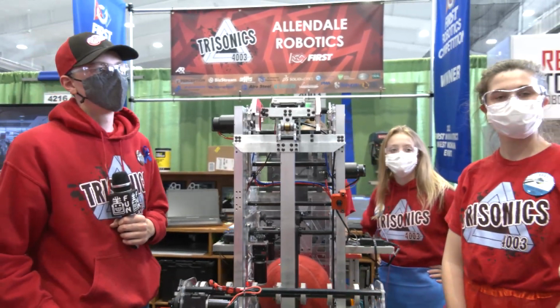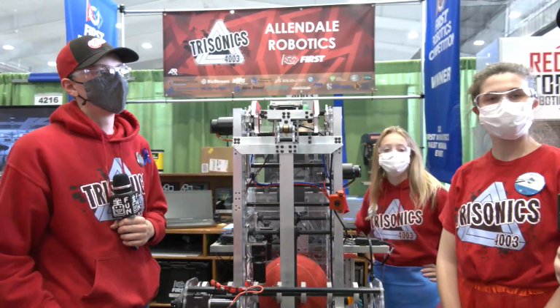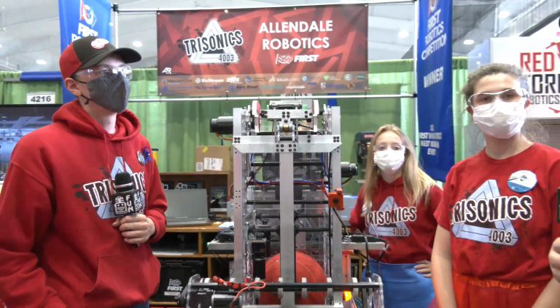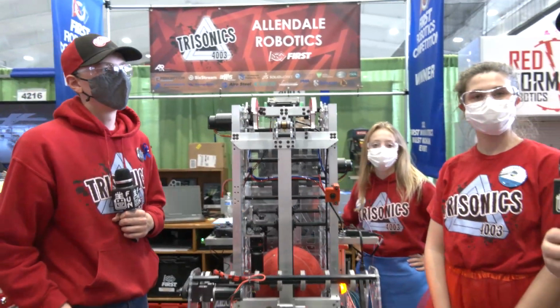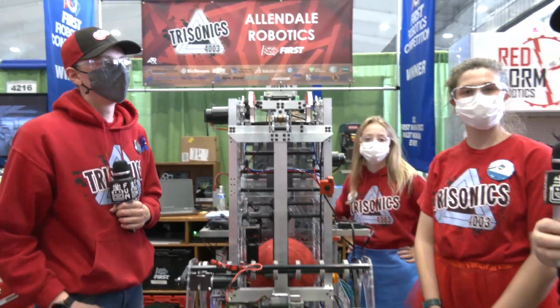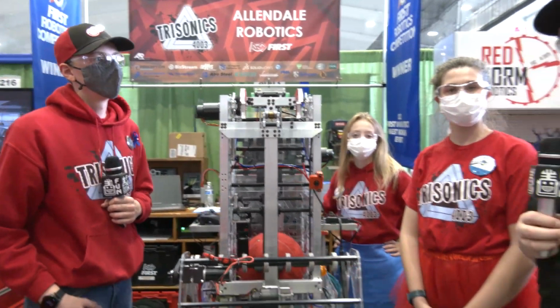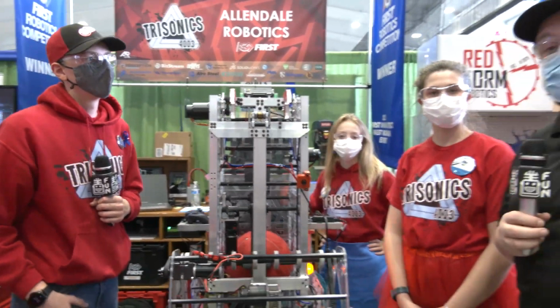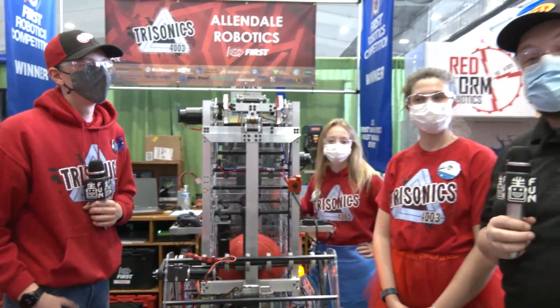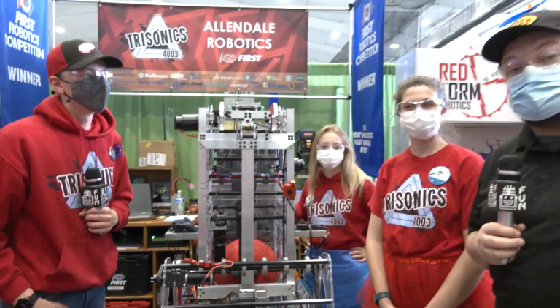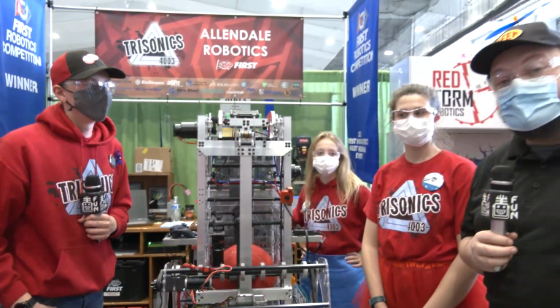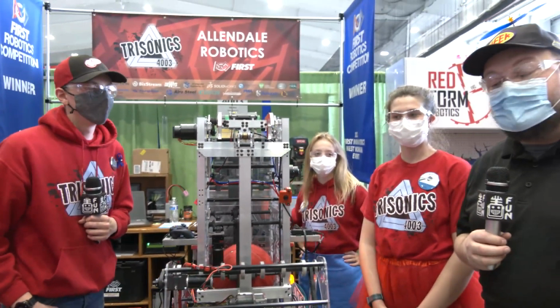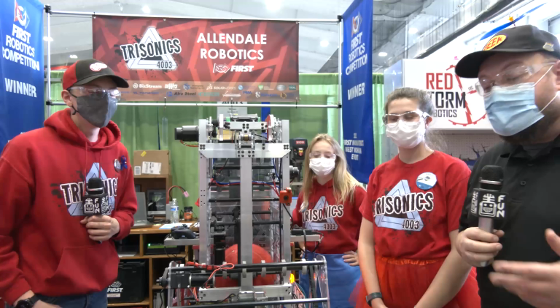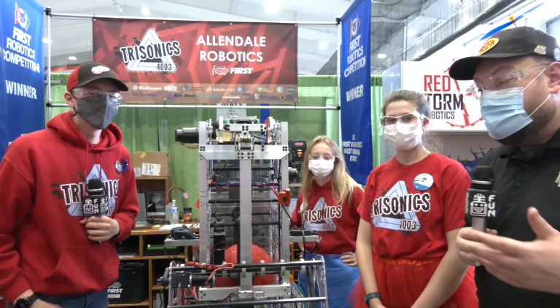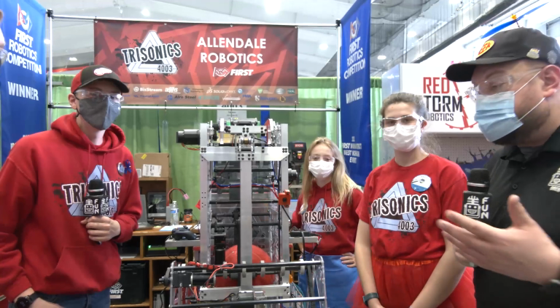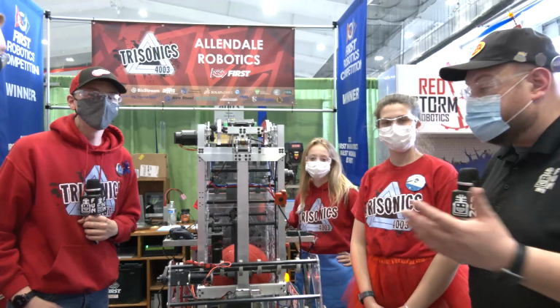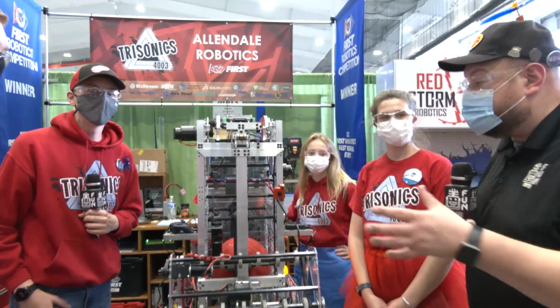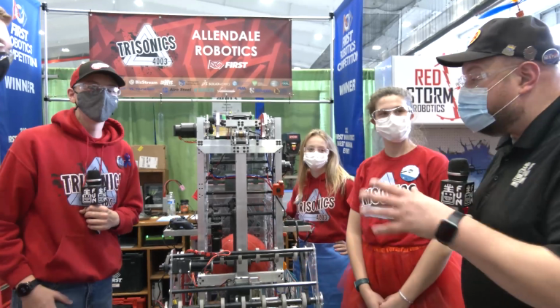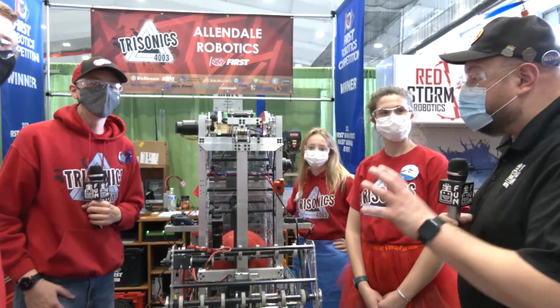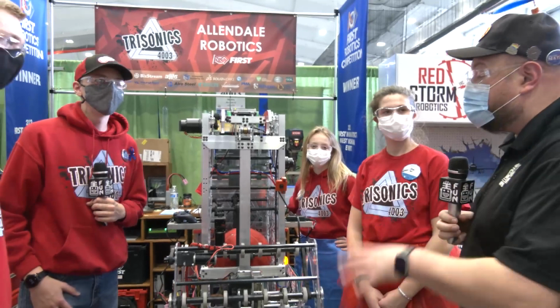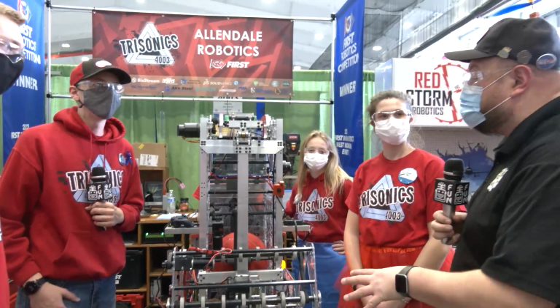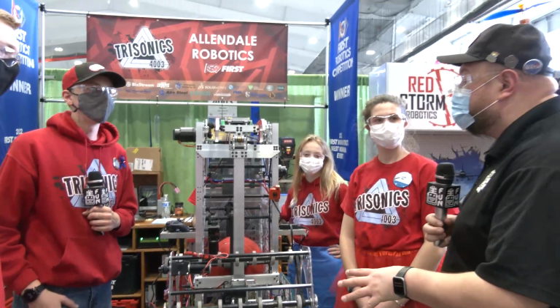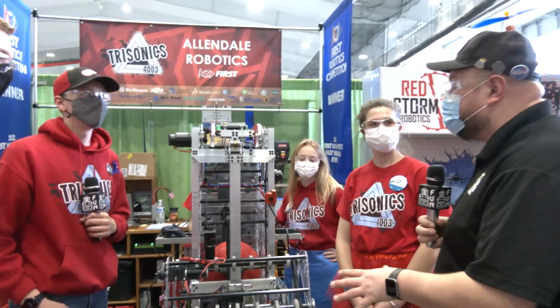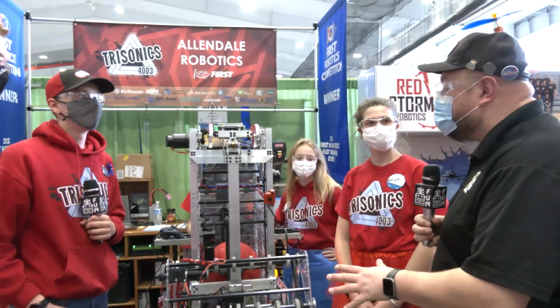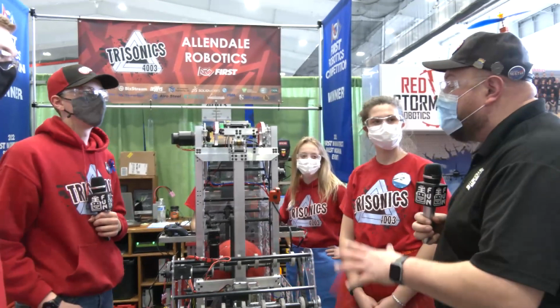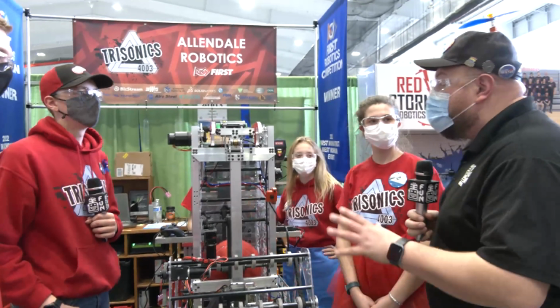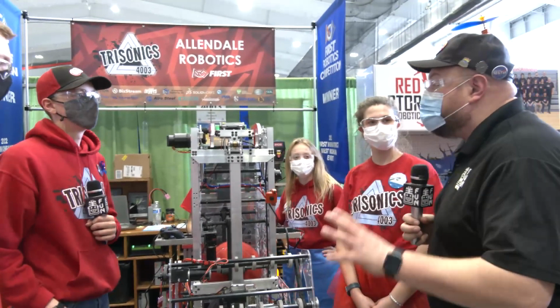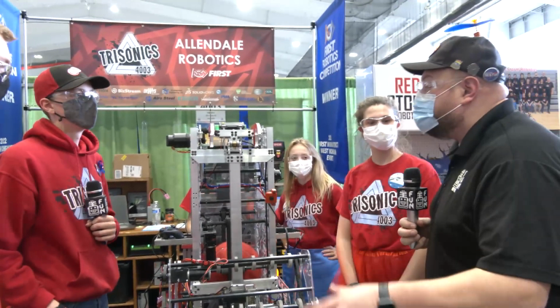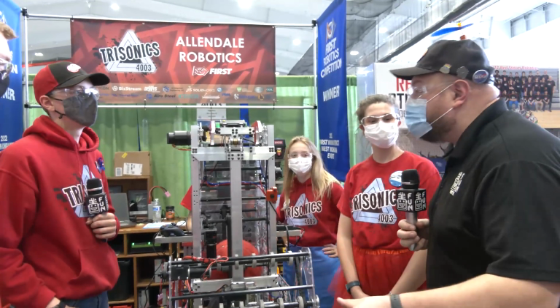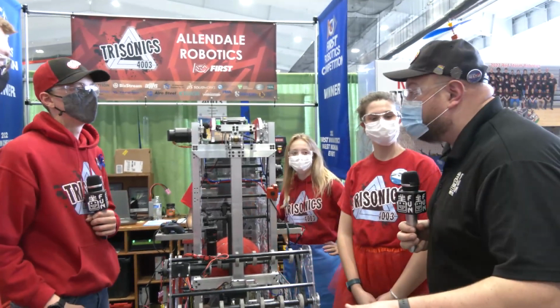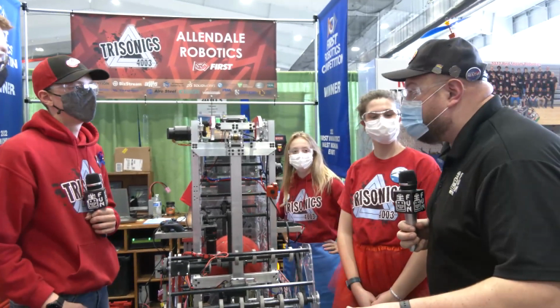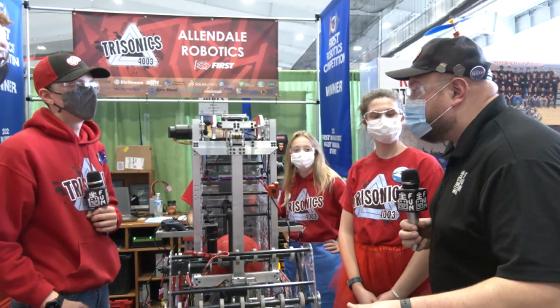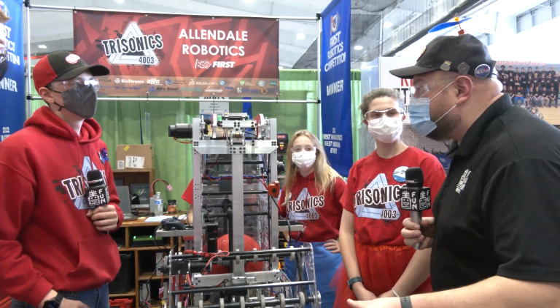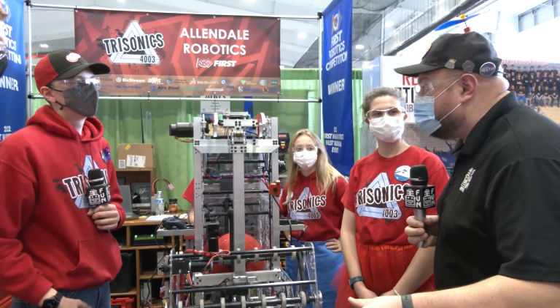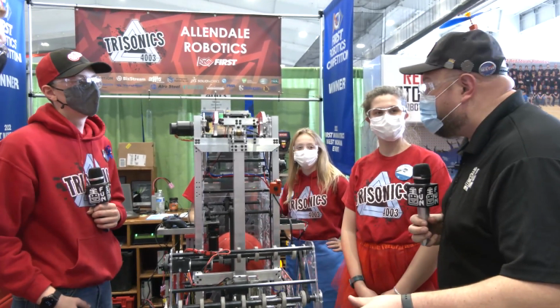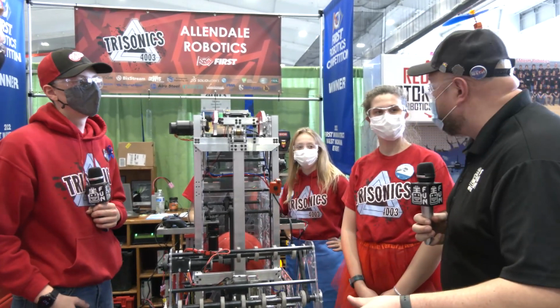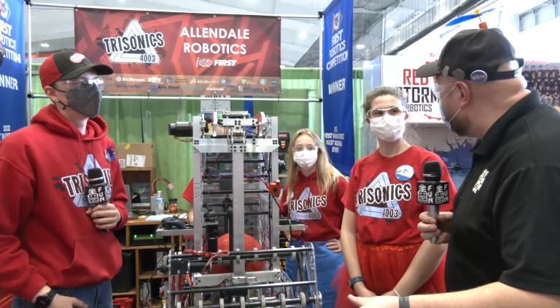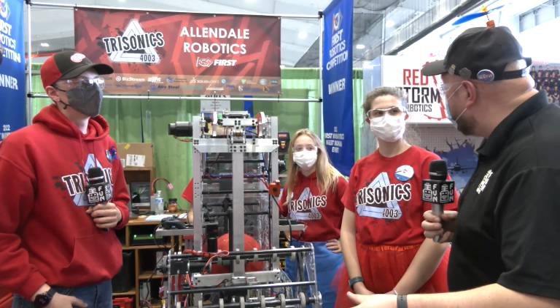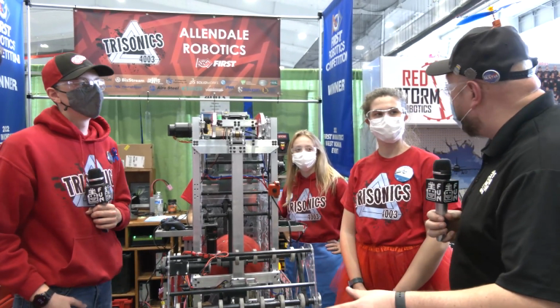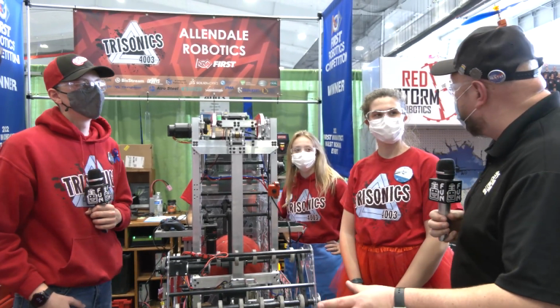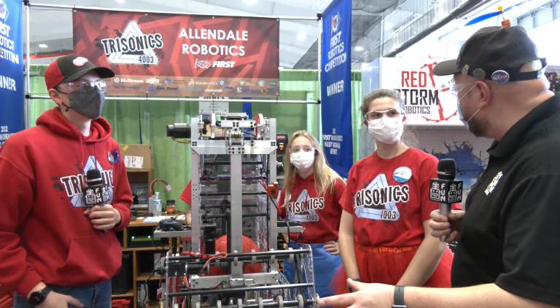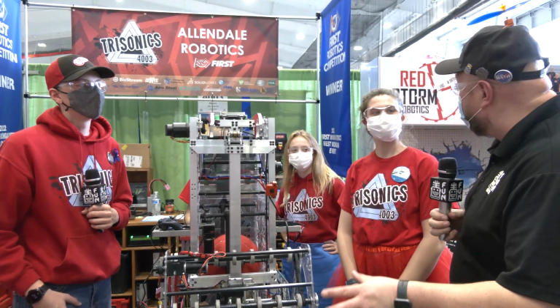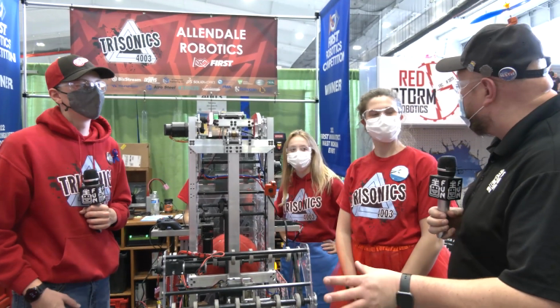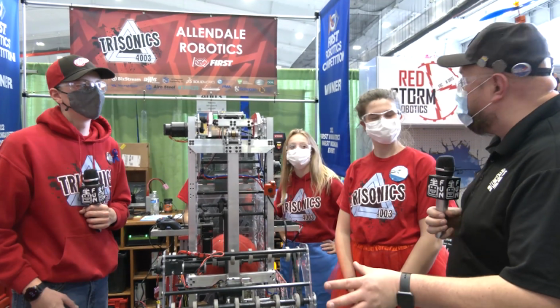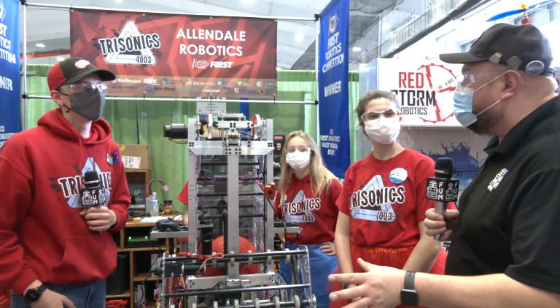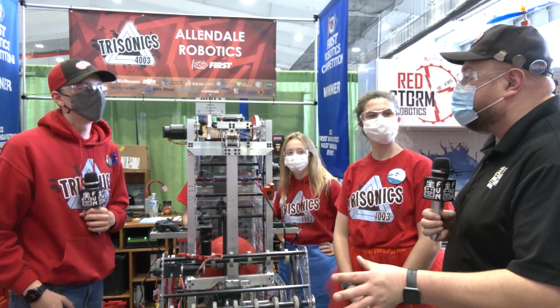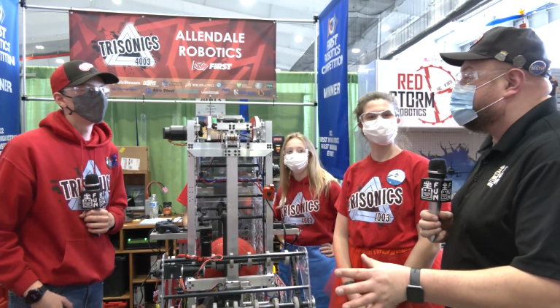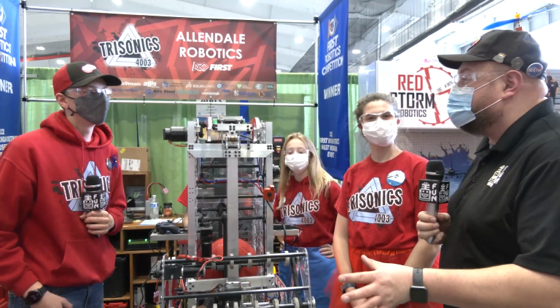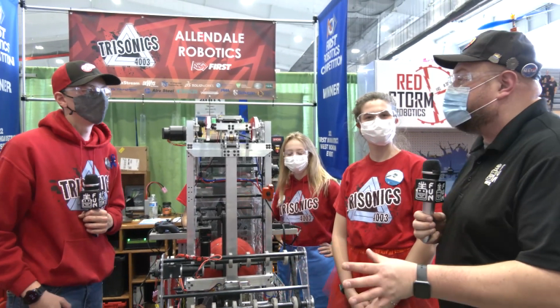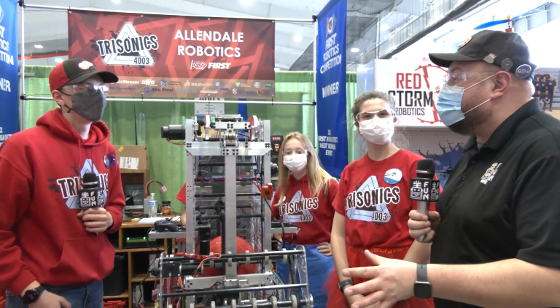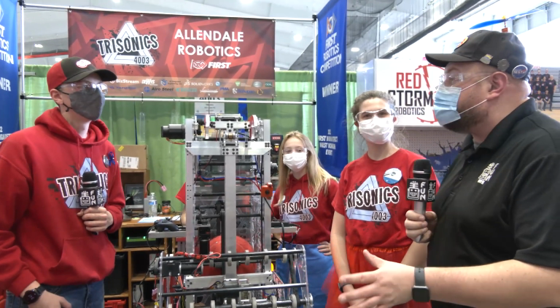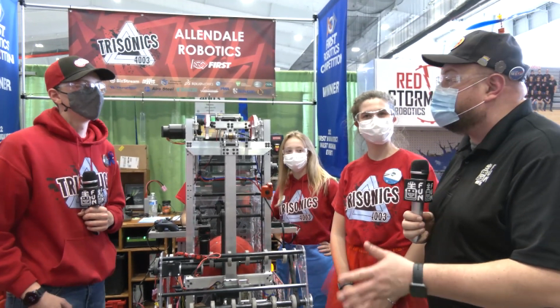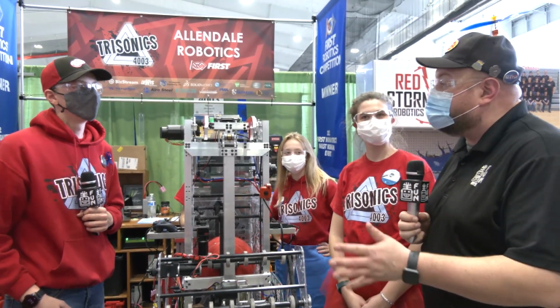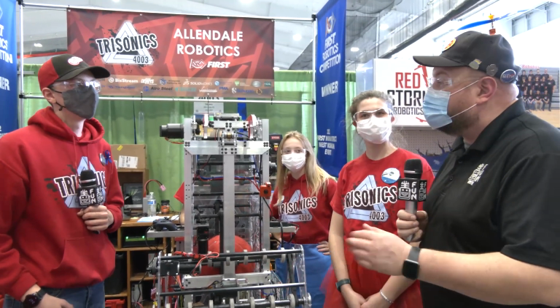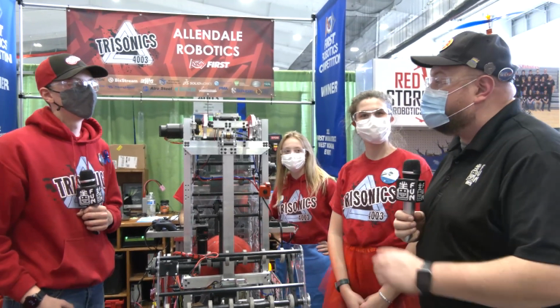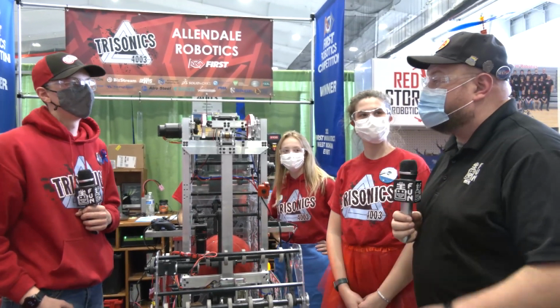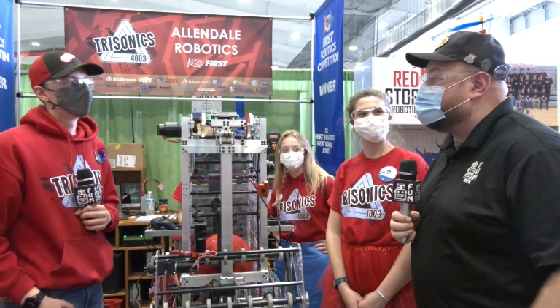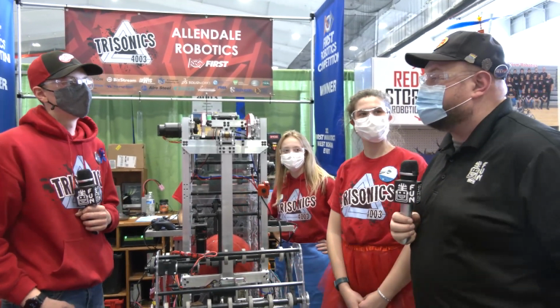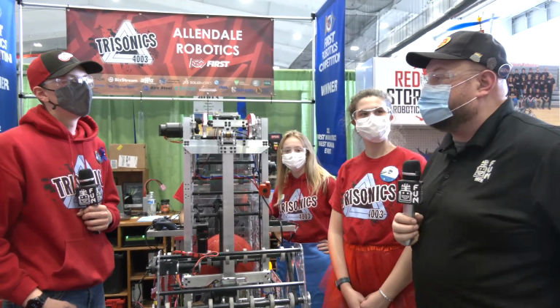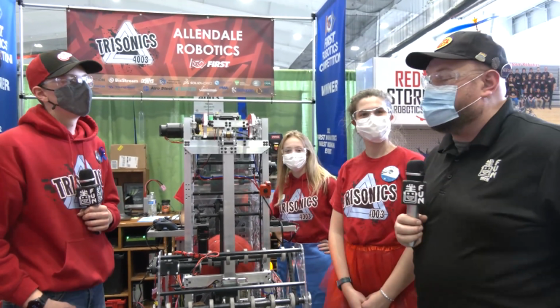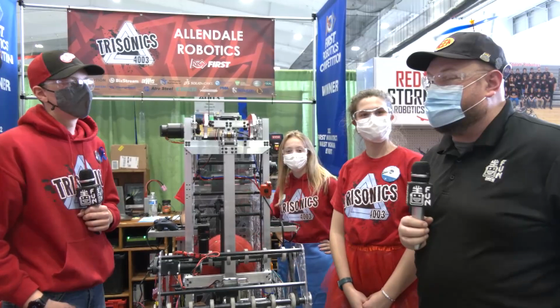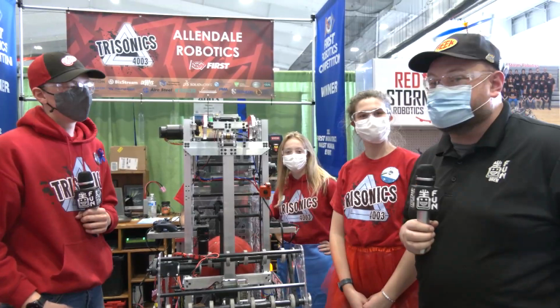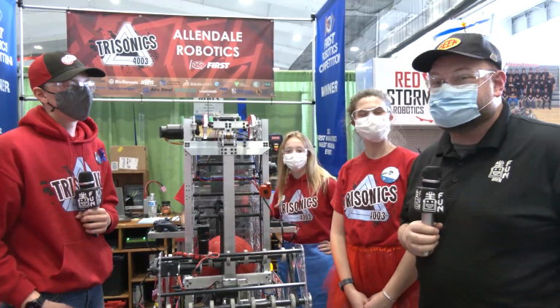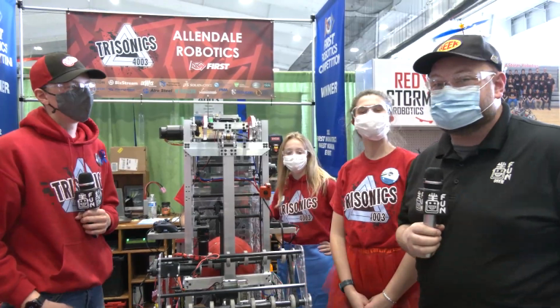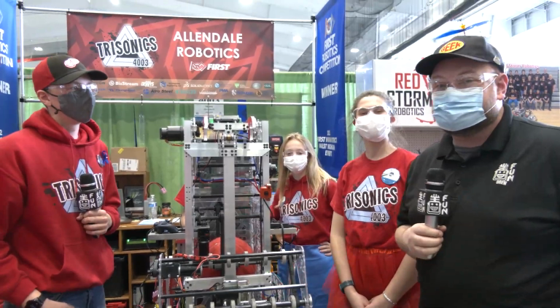Trisonics, we wish you best of luck here at MSC. Hoping for a championship berth as well — can't wait to see if that happens. Good luck the rest of the way. Thank you.